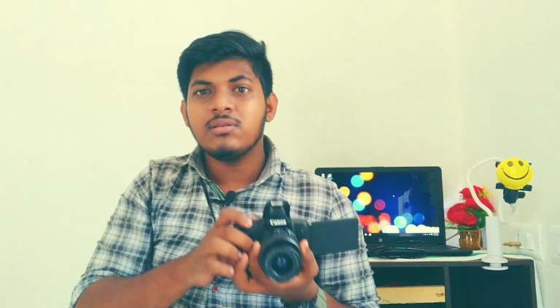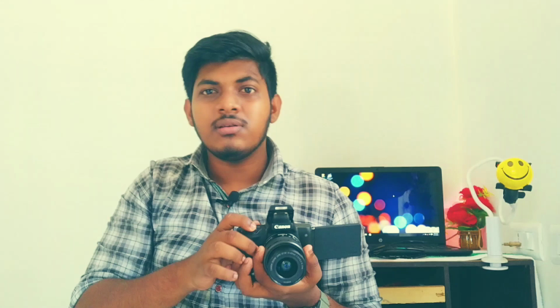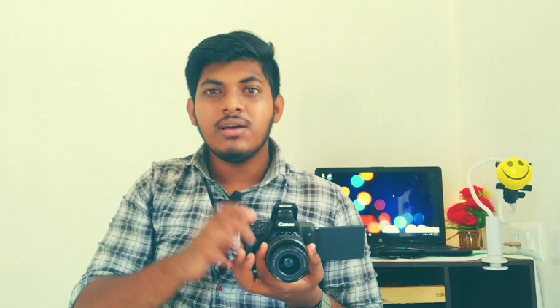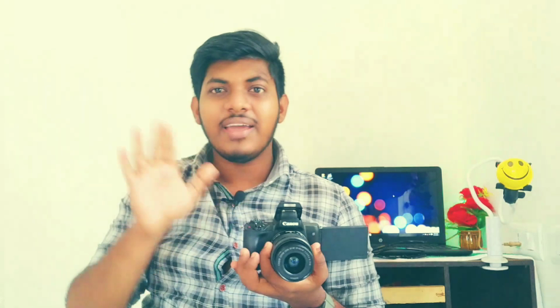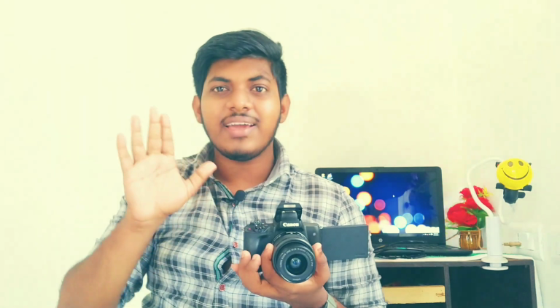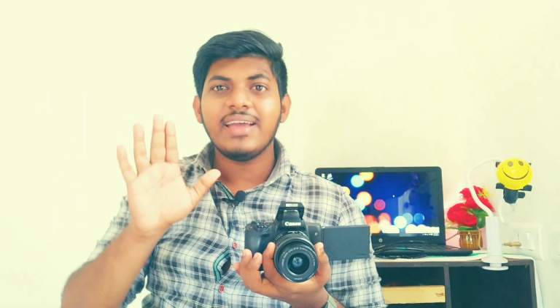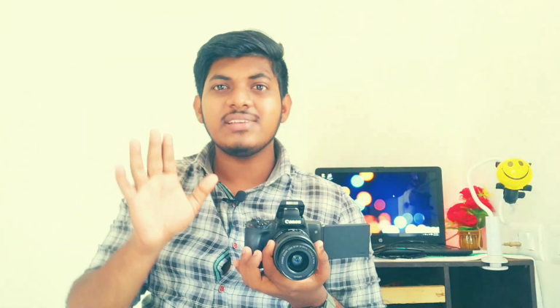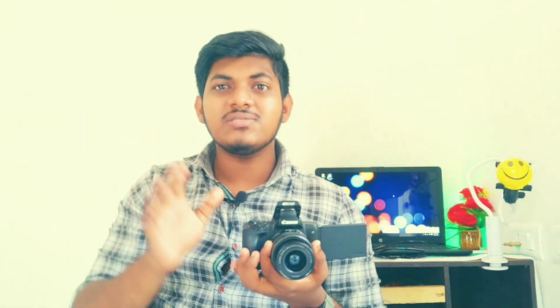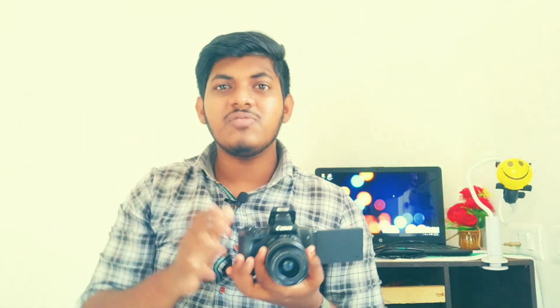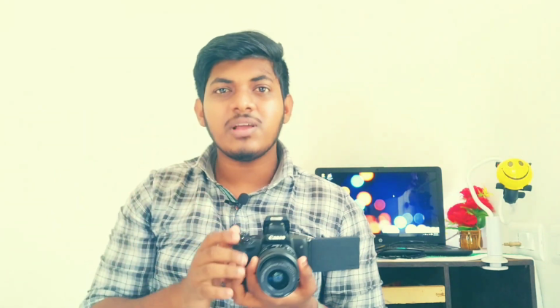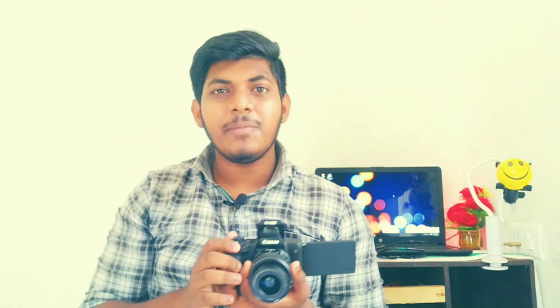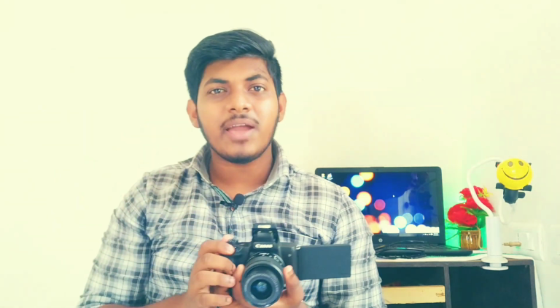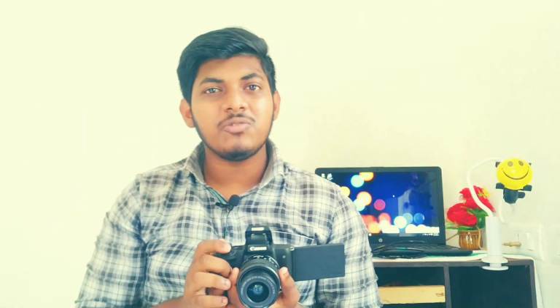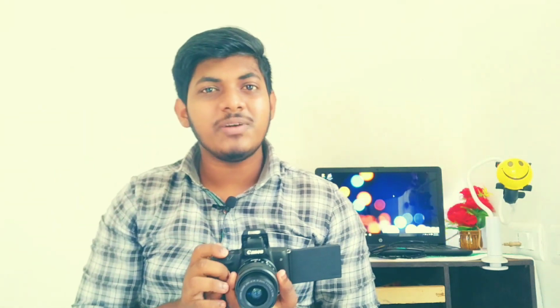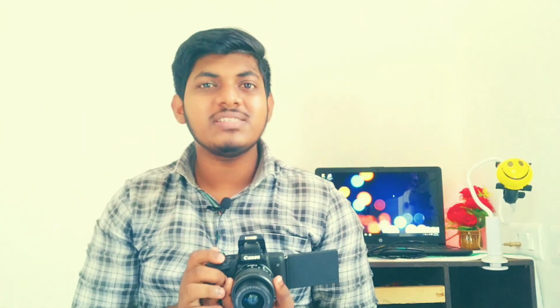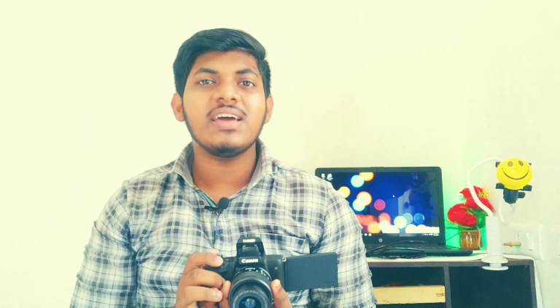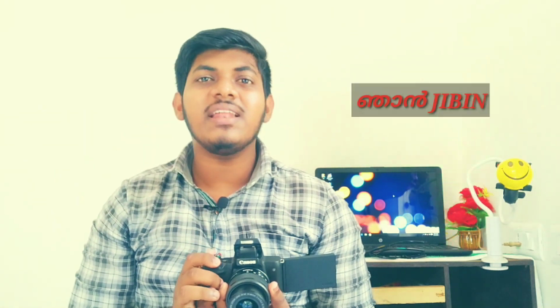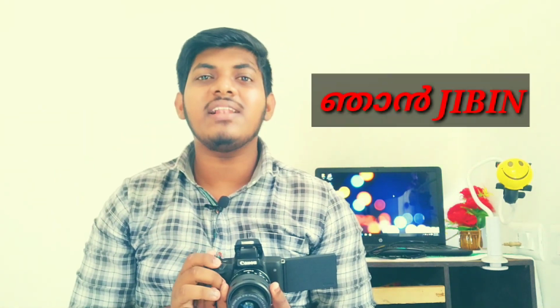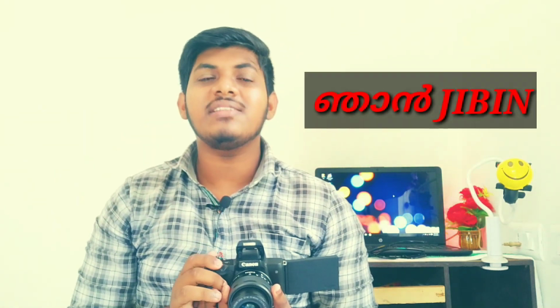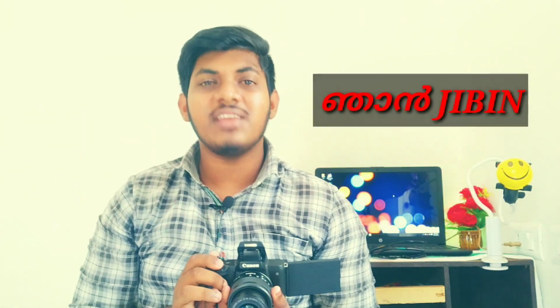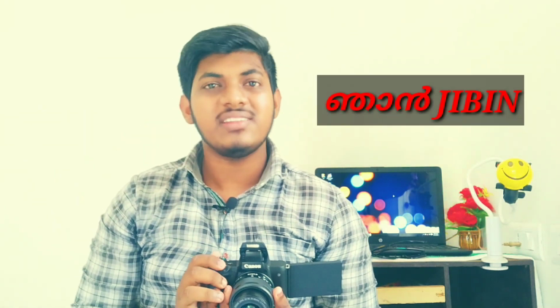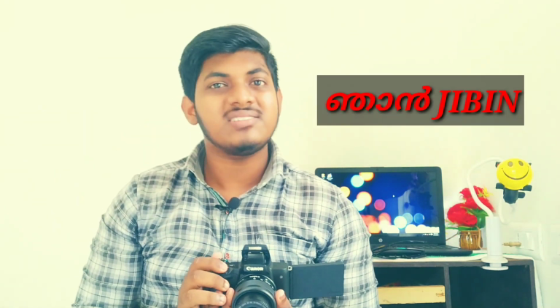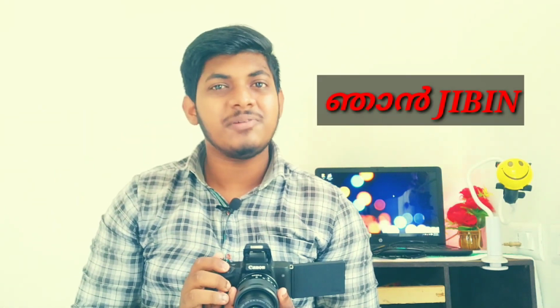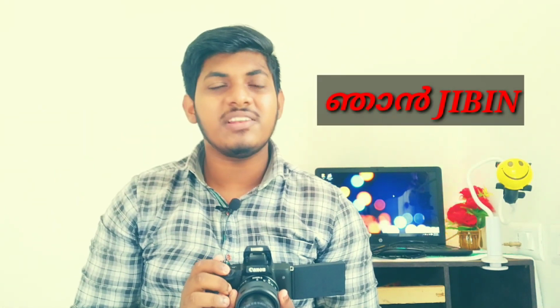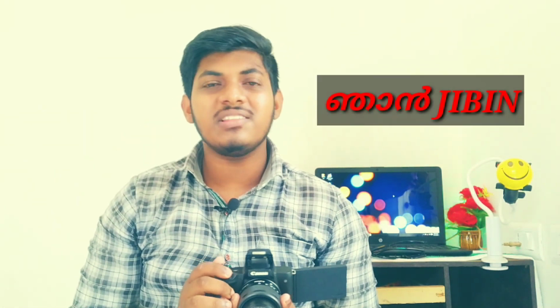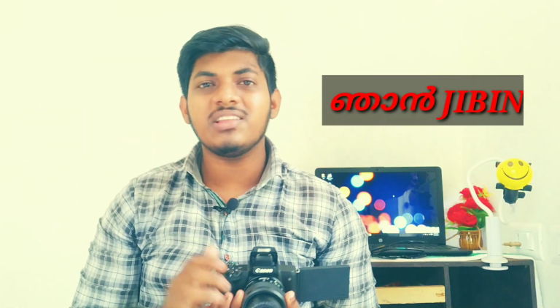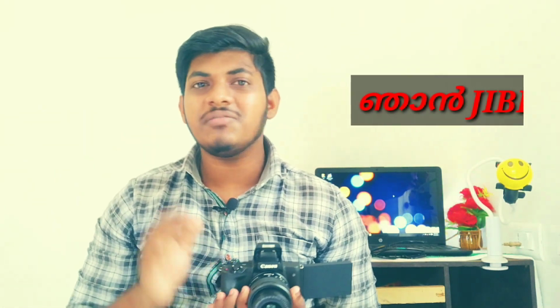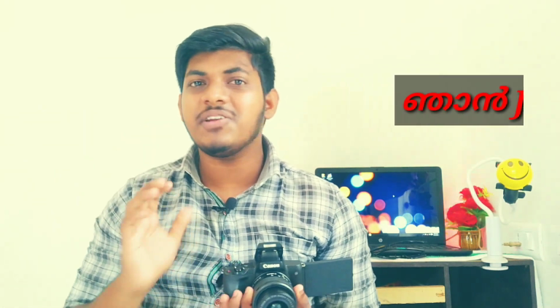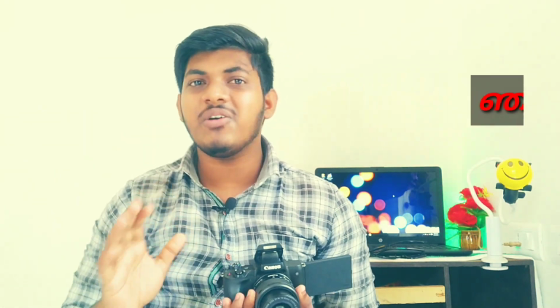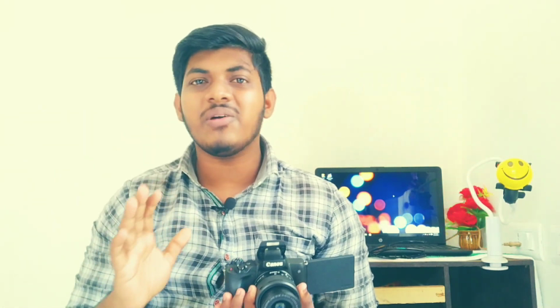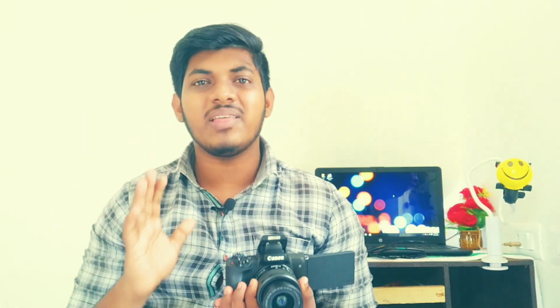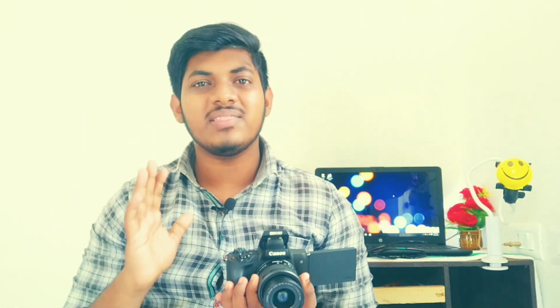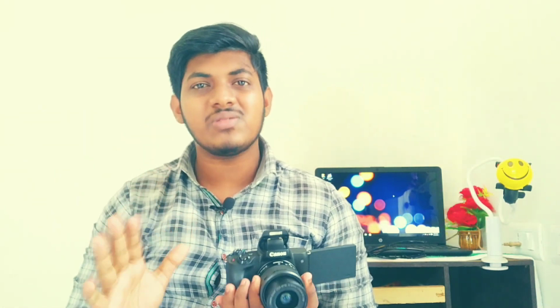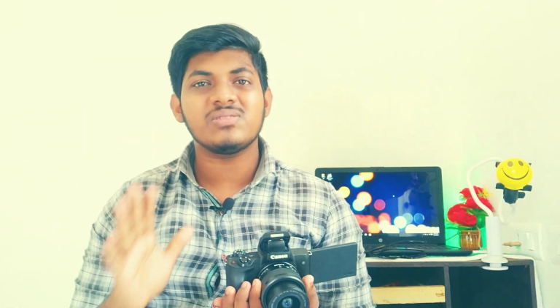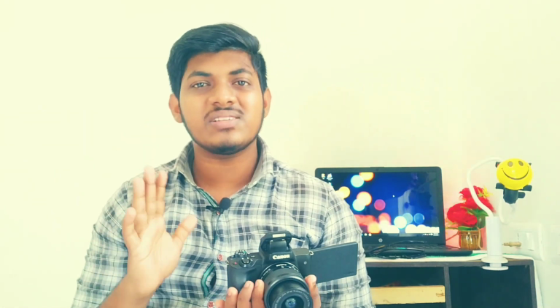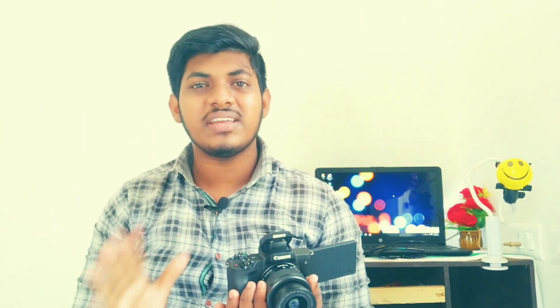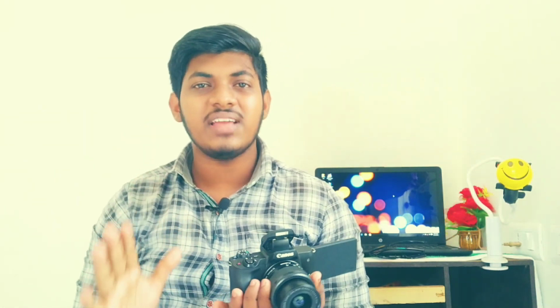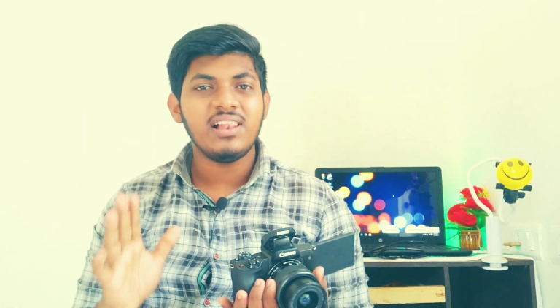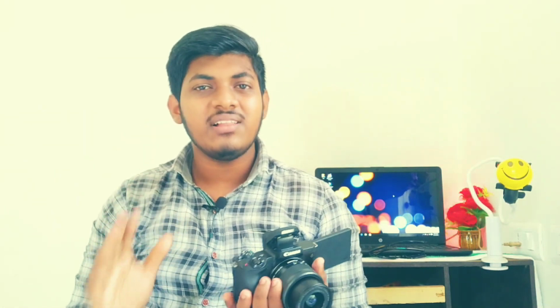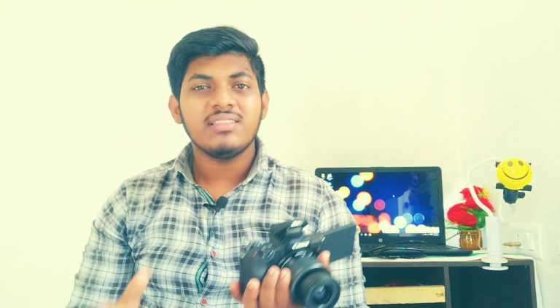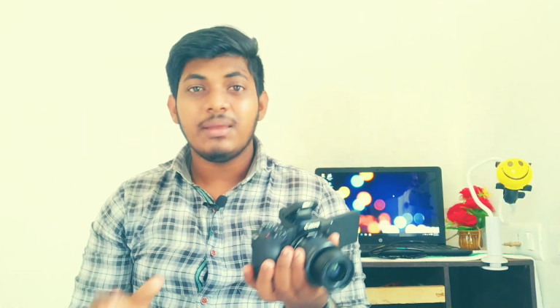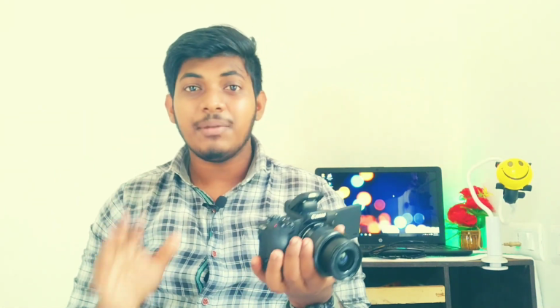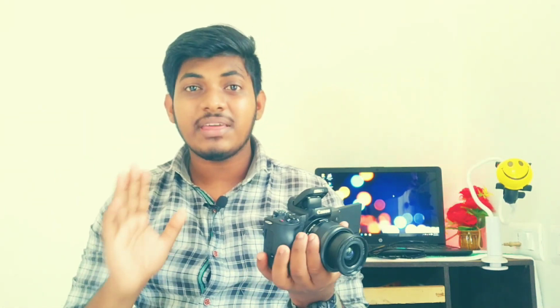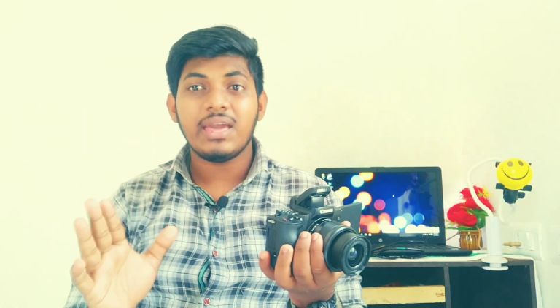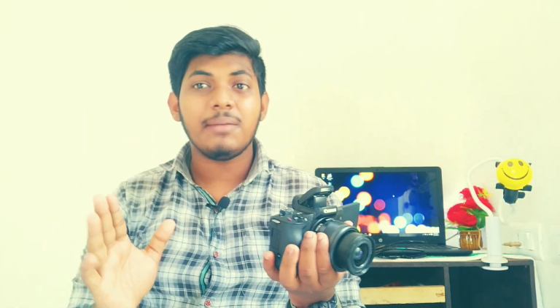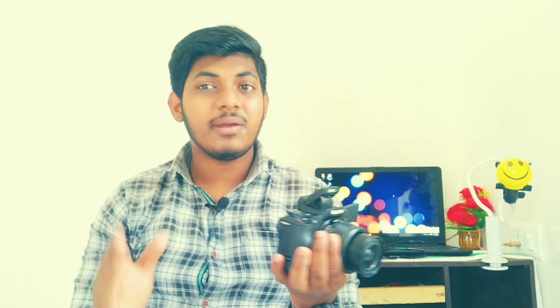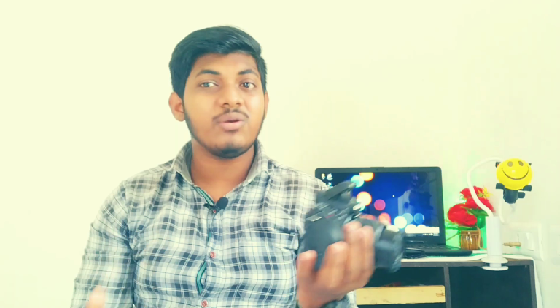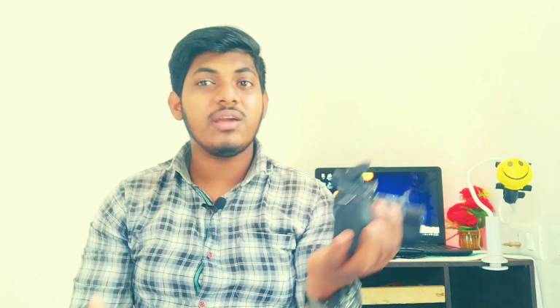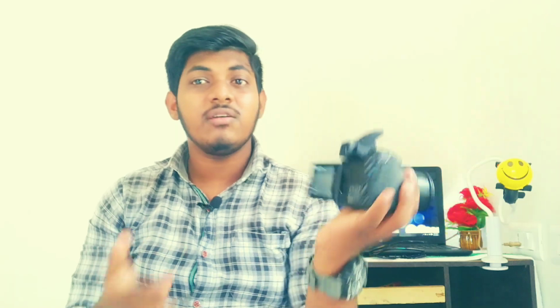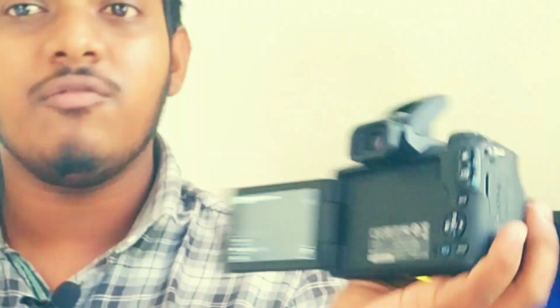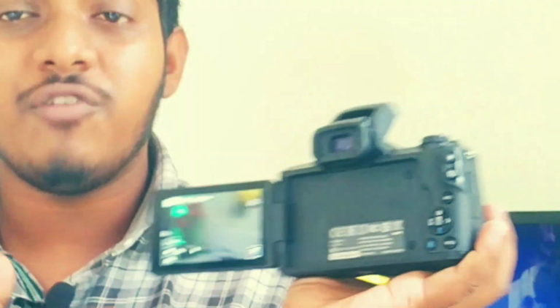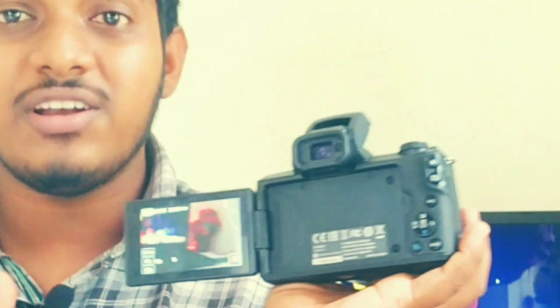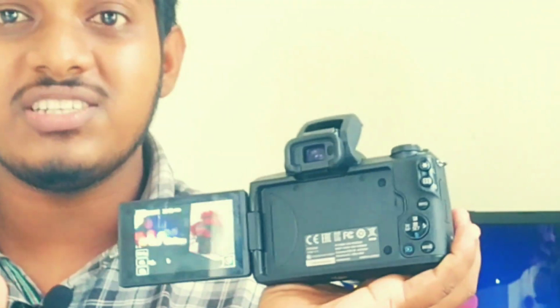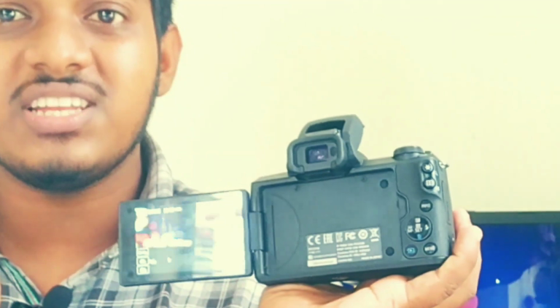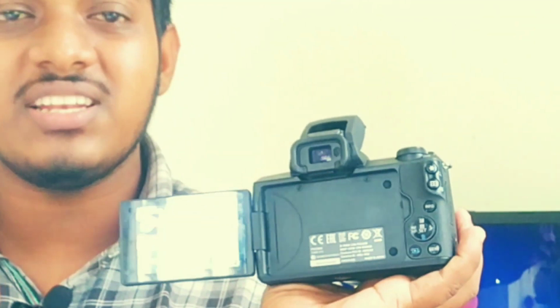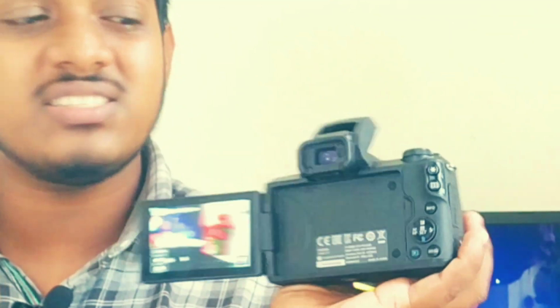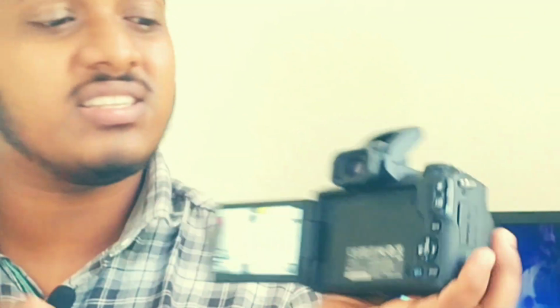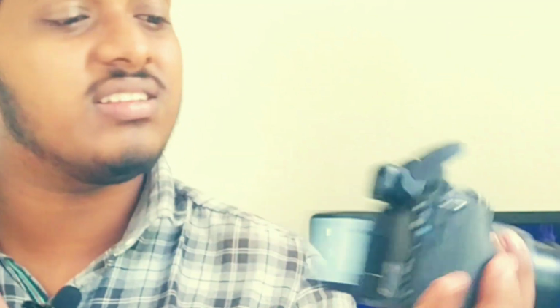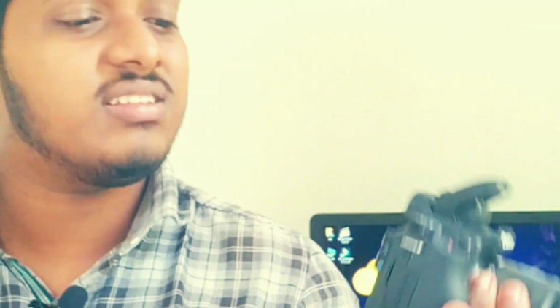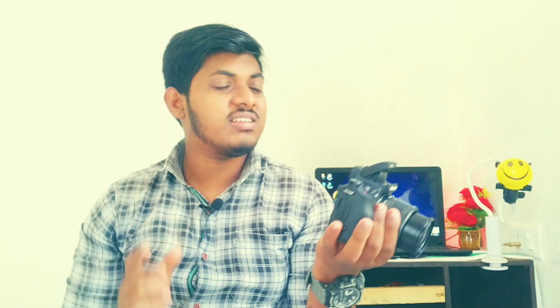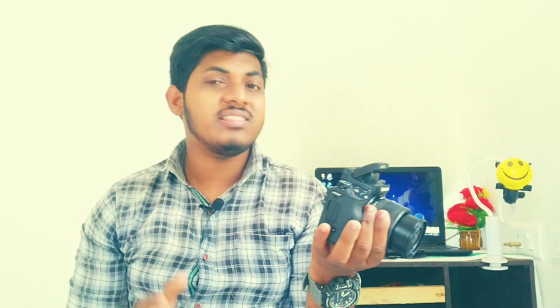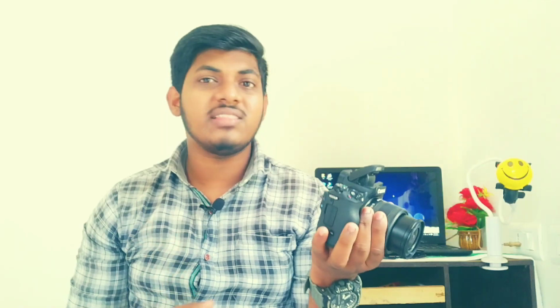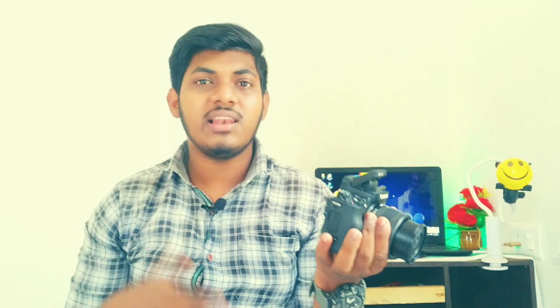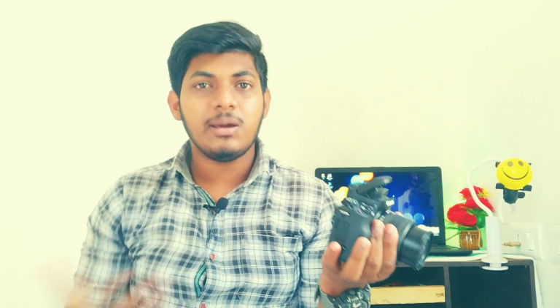Hi guys, welcome back to my channel. I am Jibin. In this video, I am going to show you all the functions of my camera.